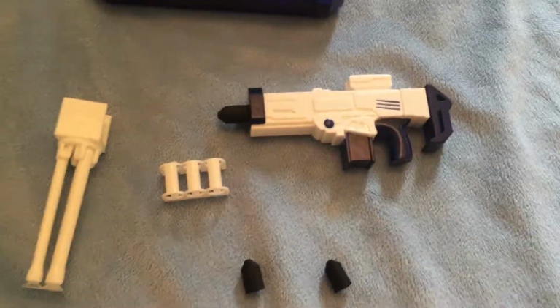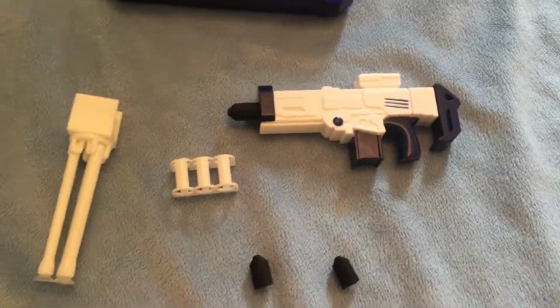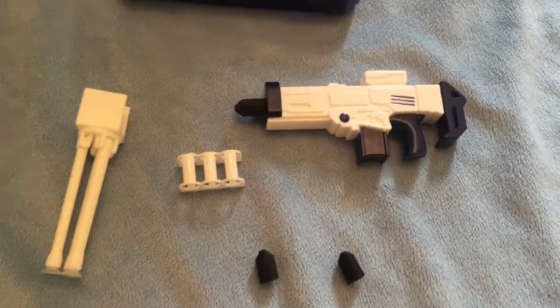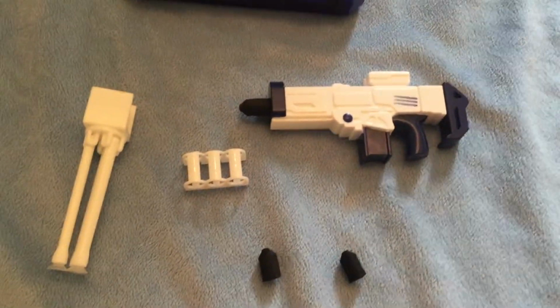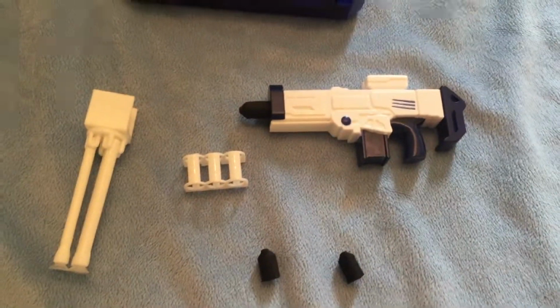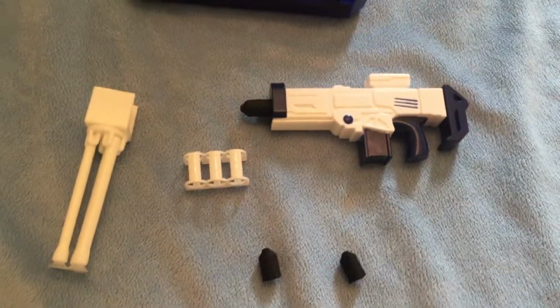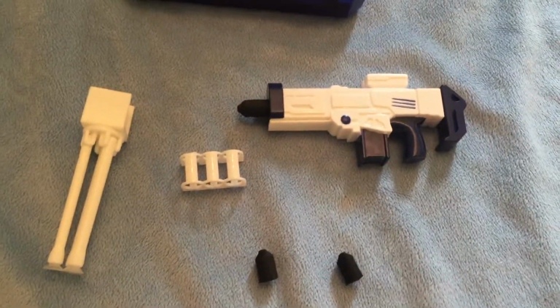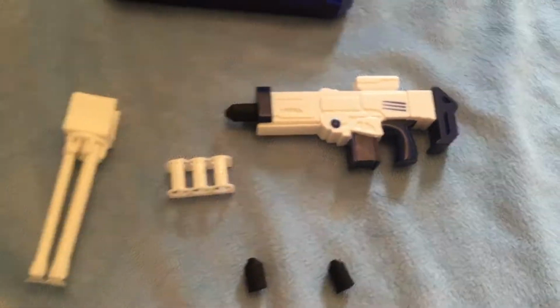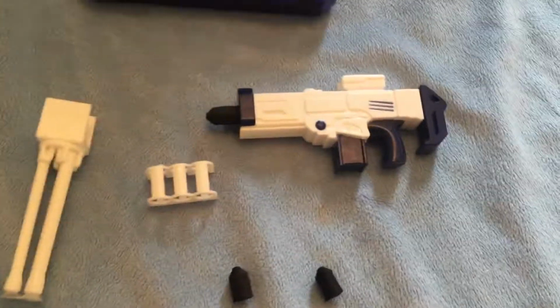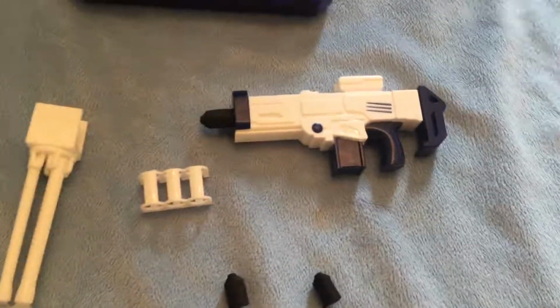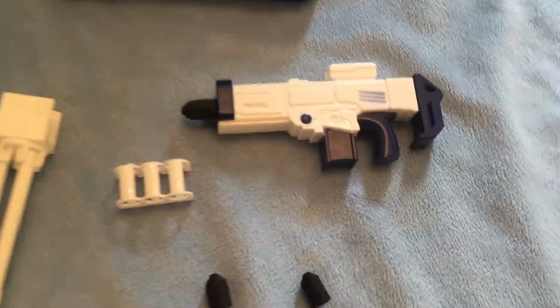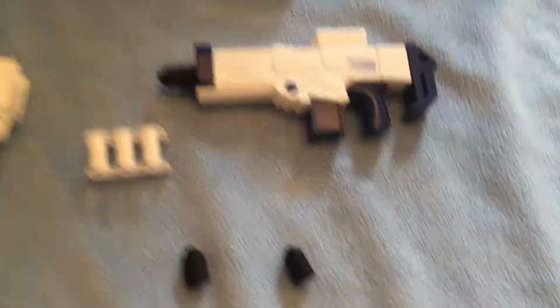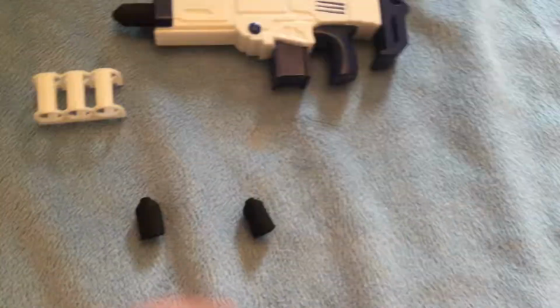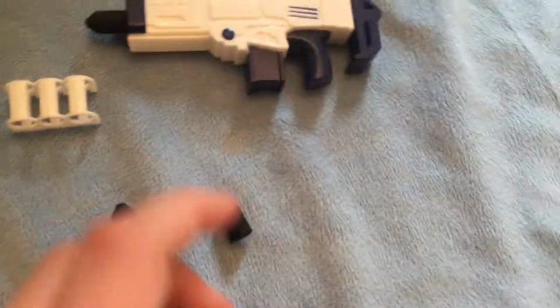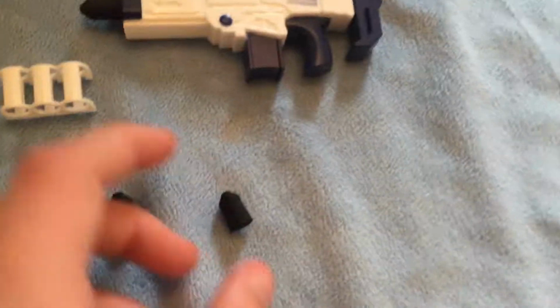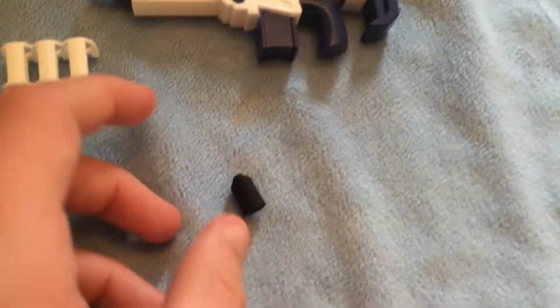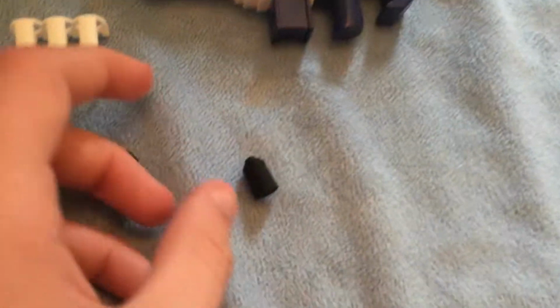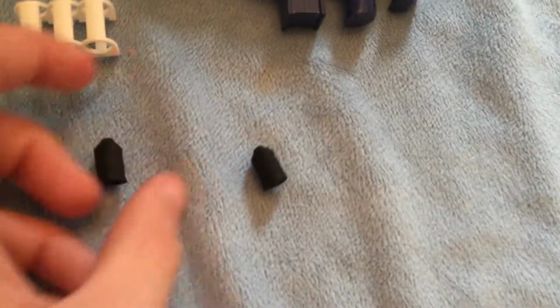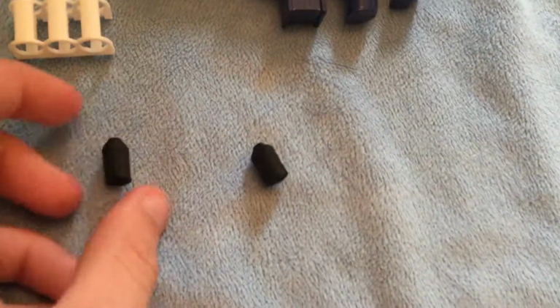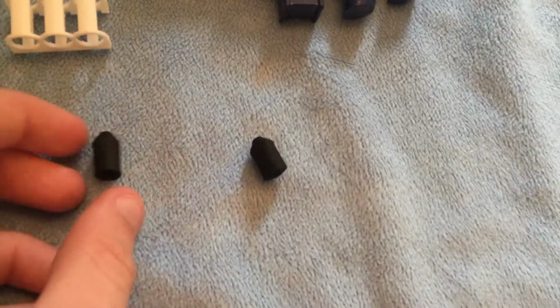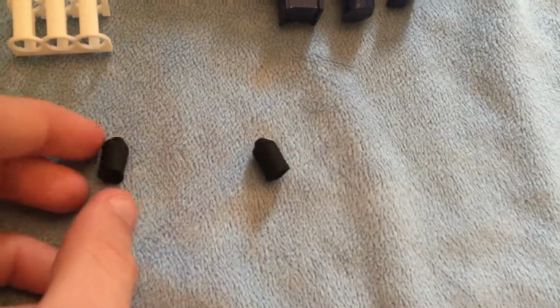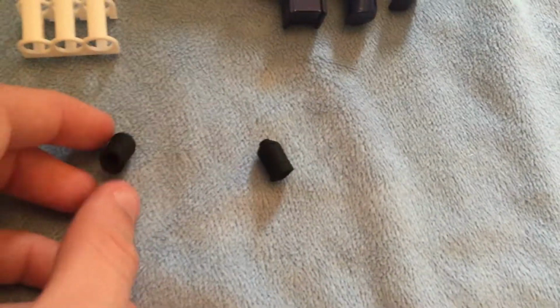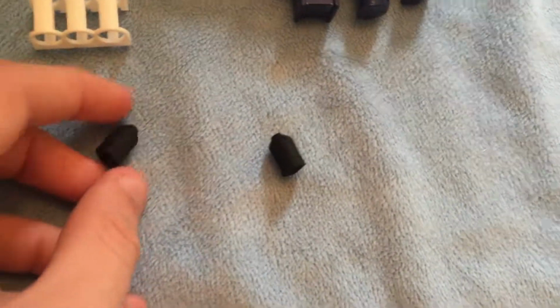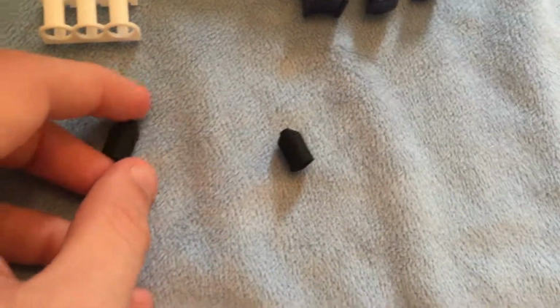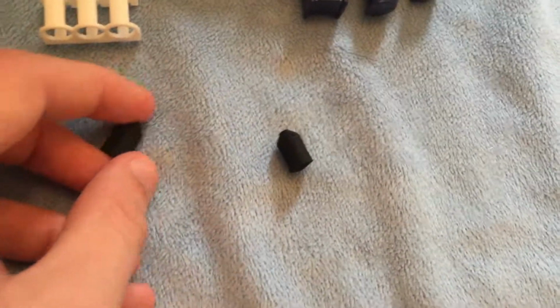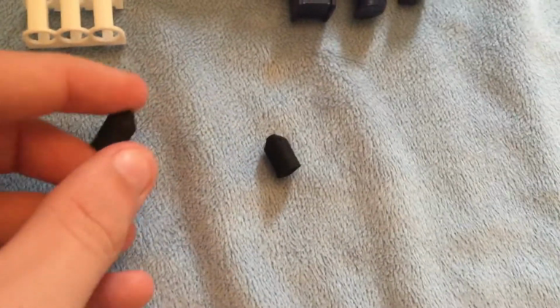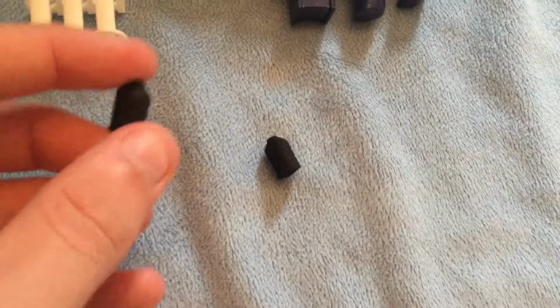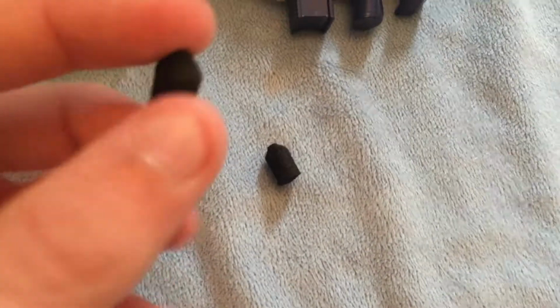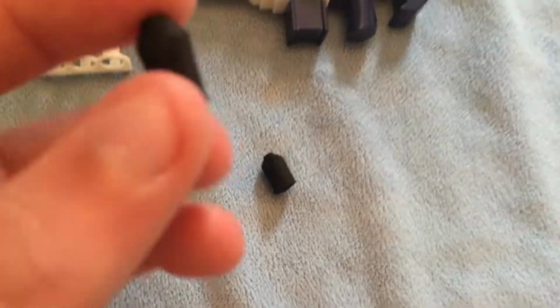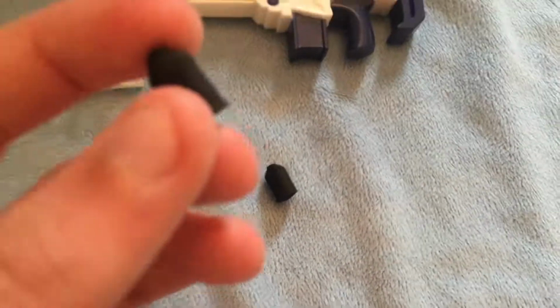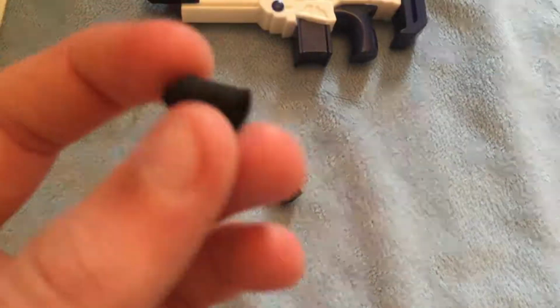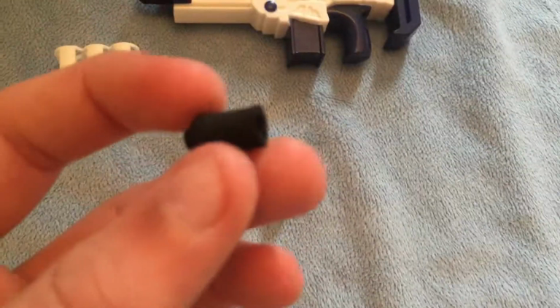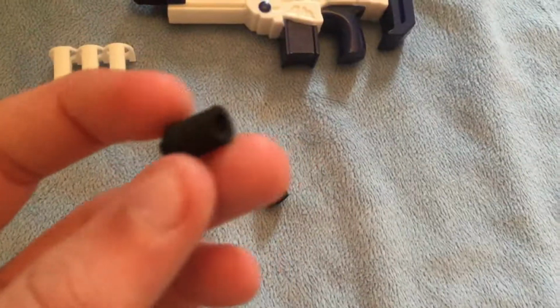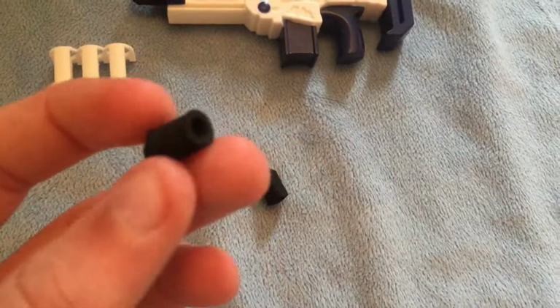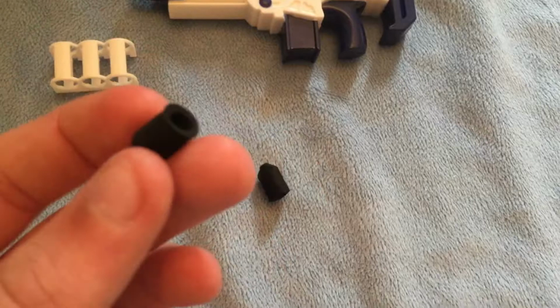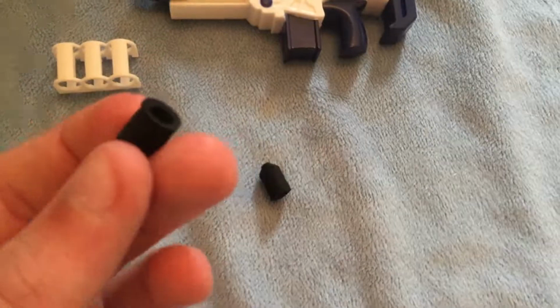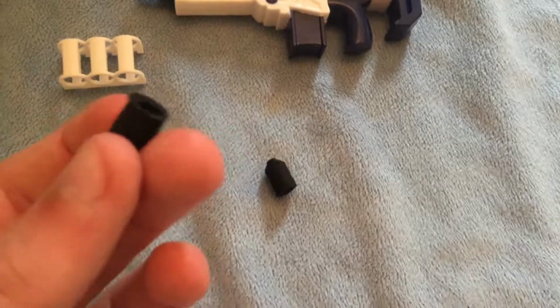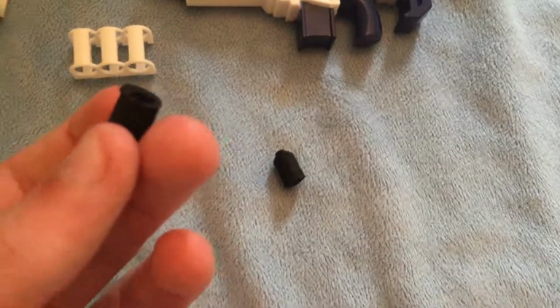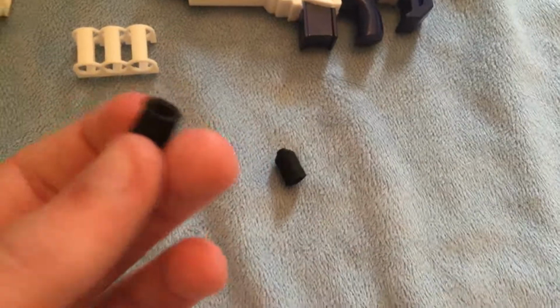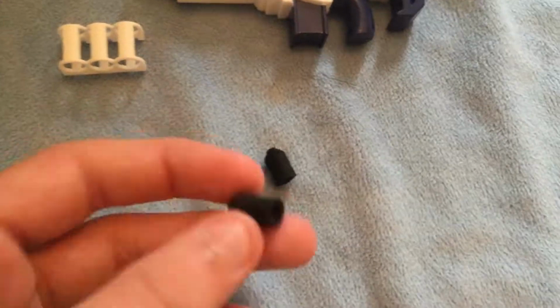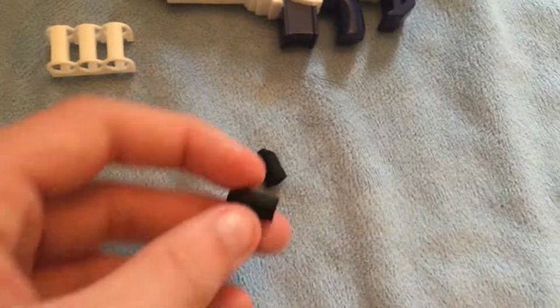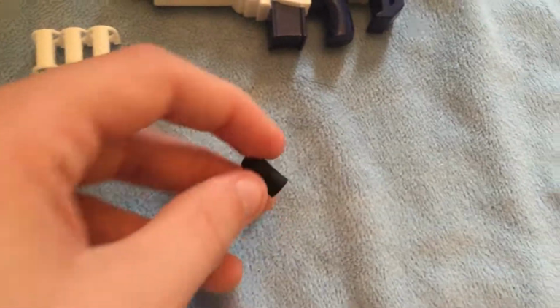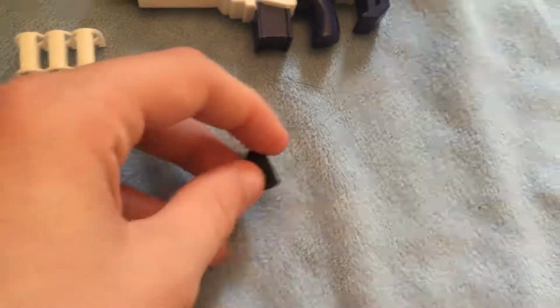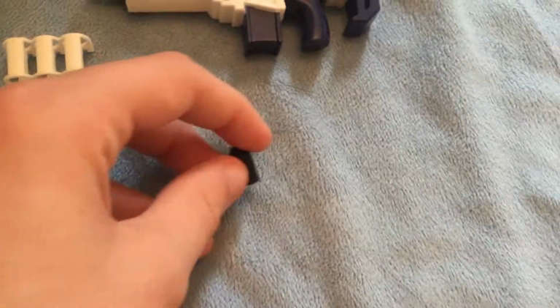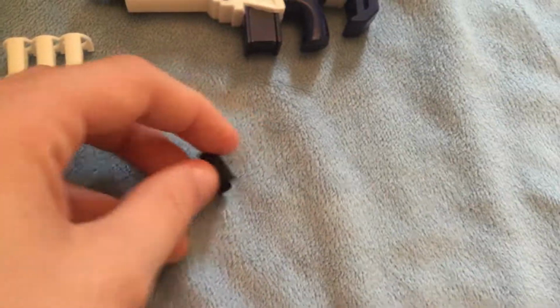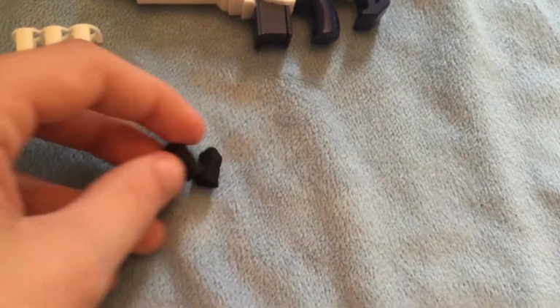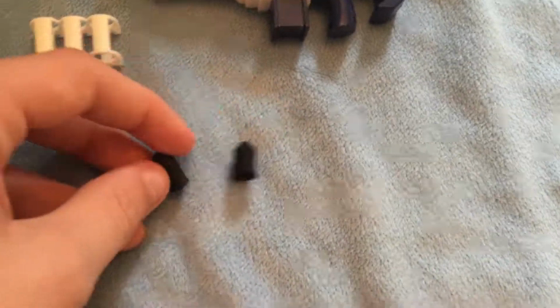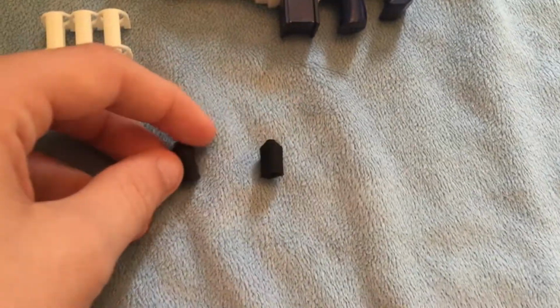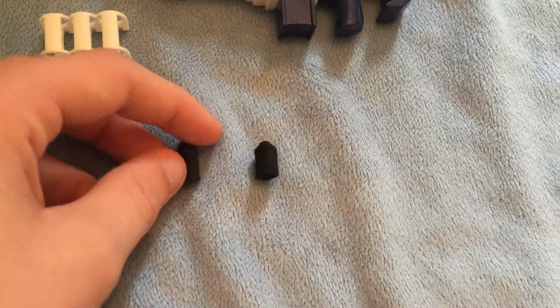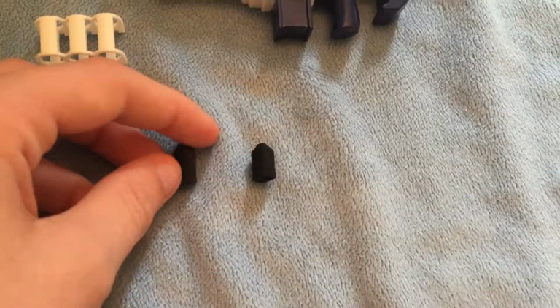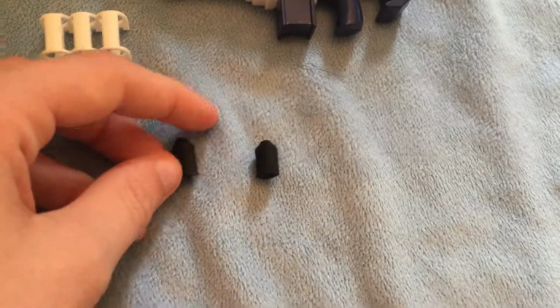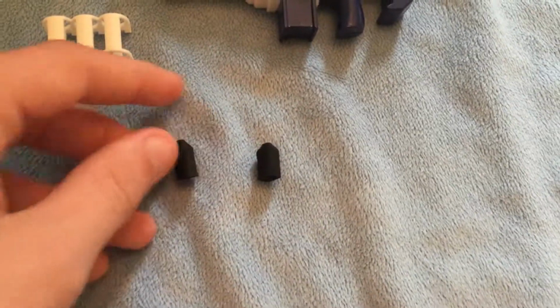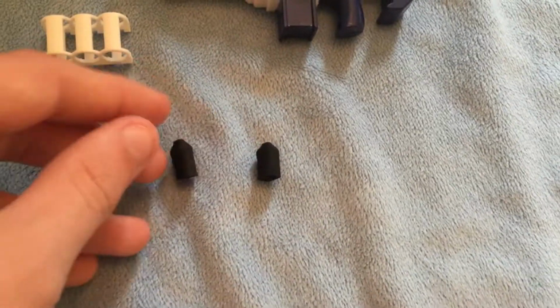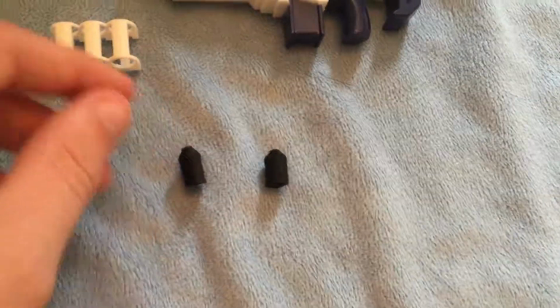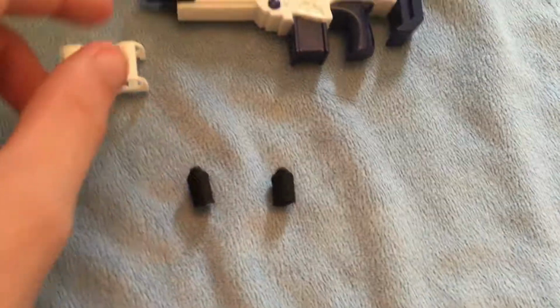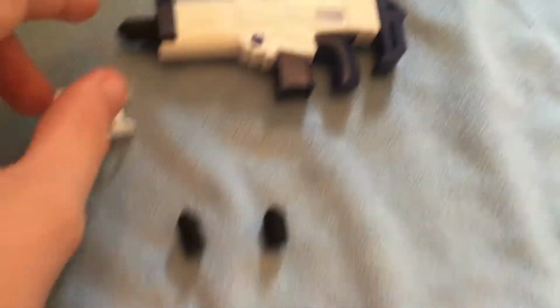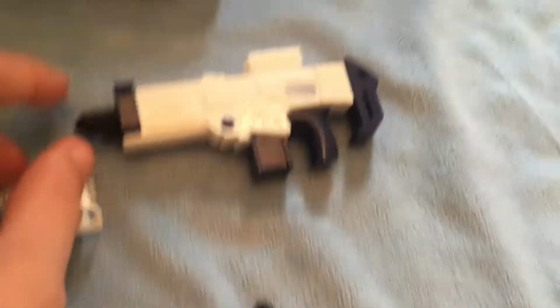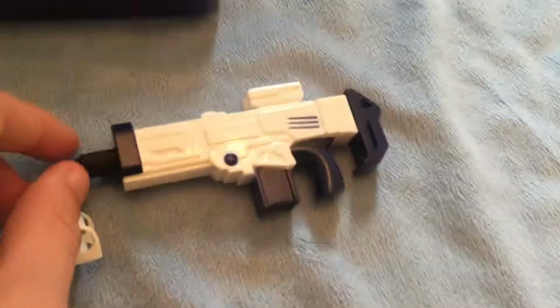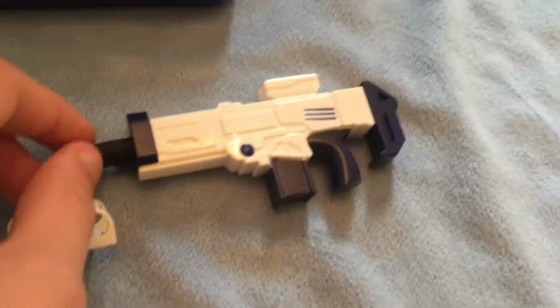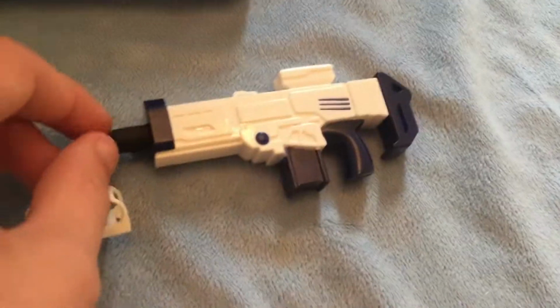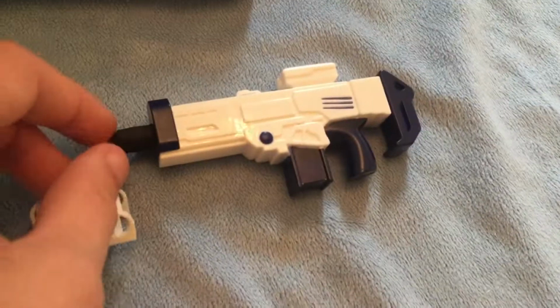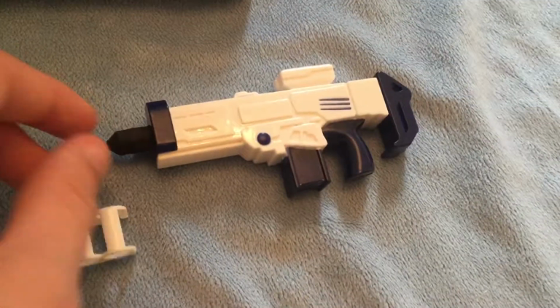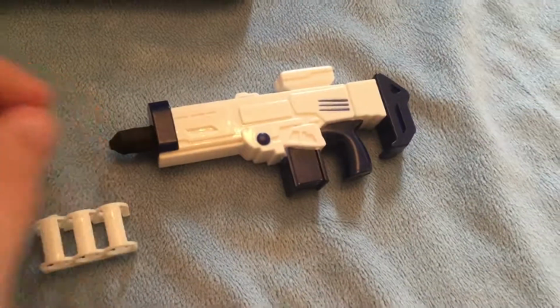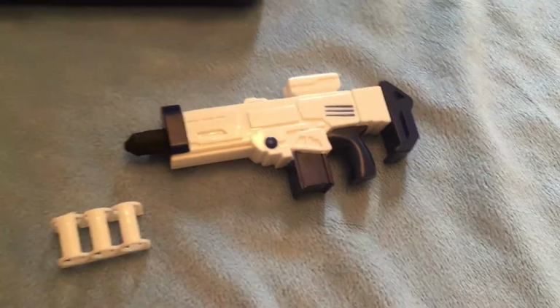It comes with 3 tiny projectiles made out of foam. 2-0-1 on the blaster.